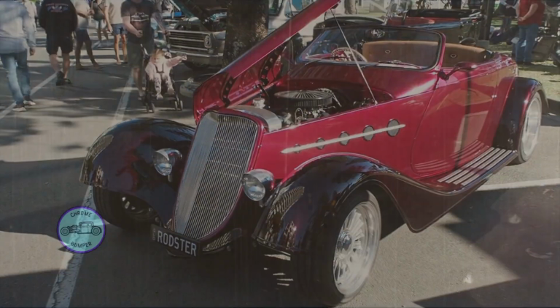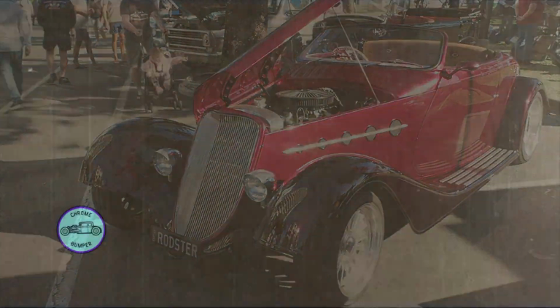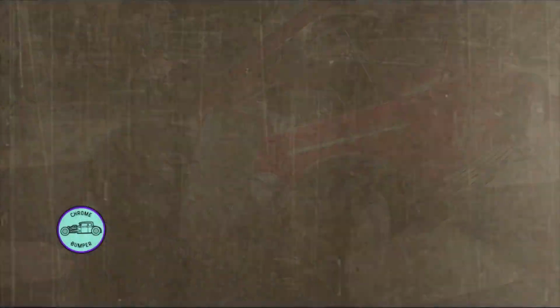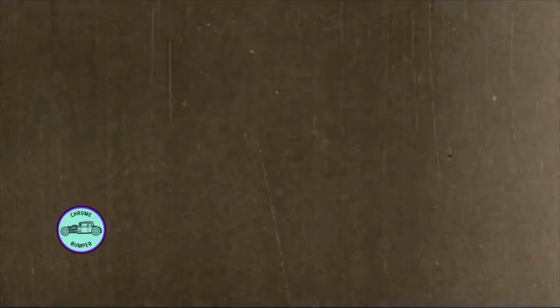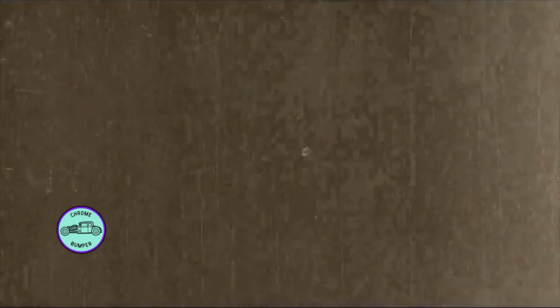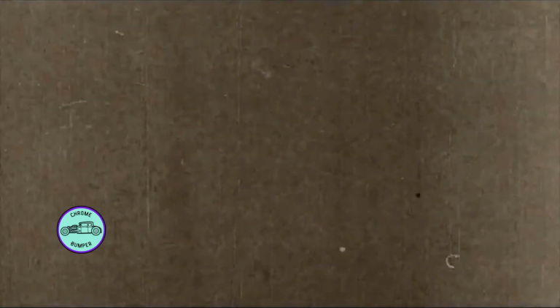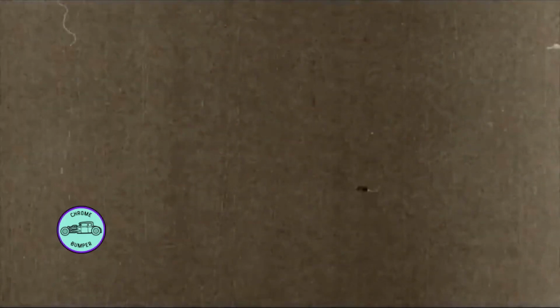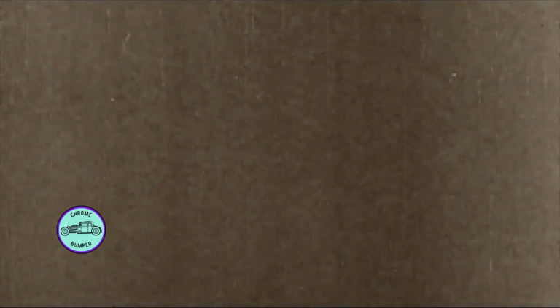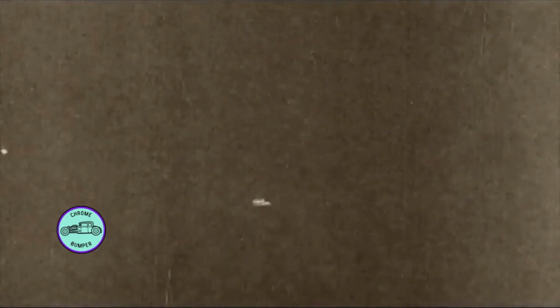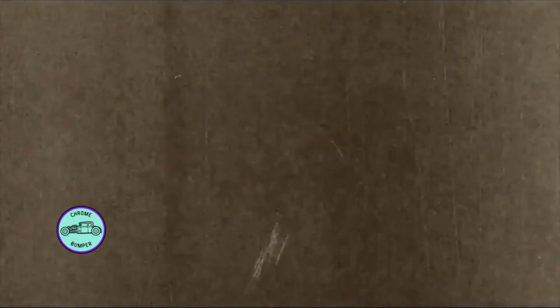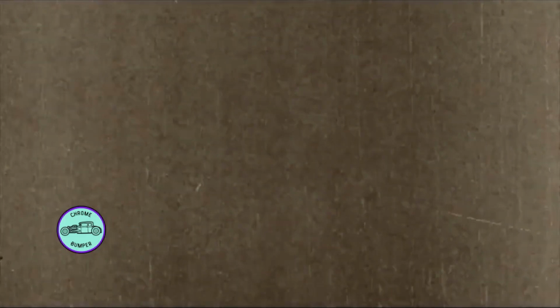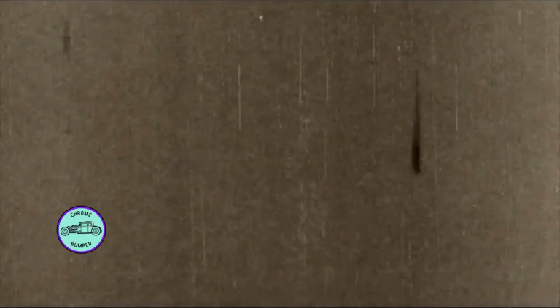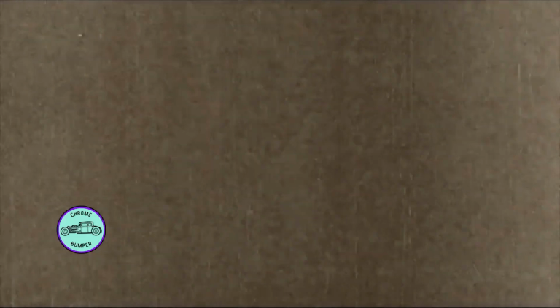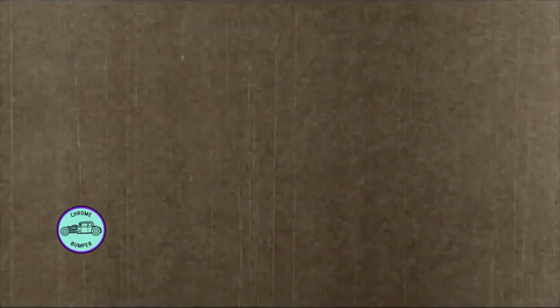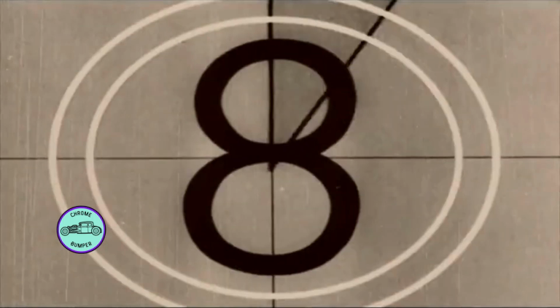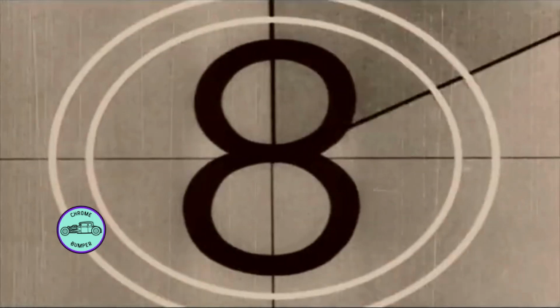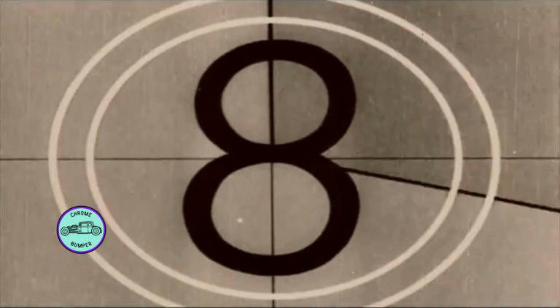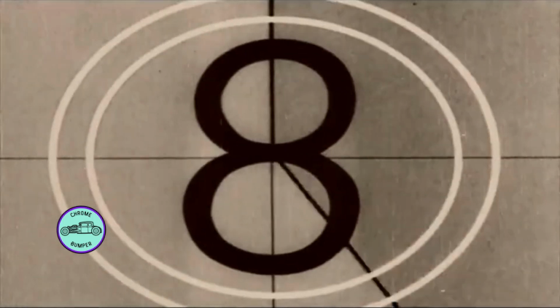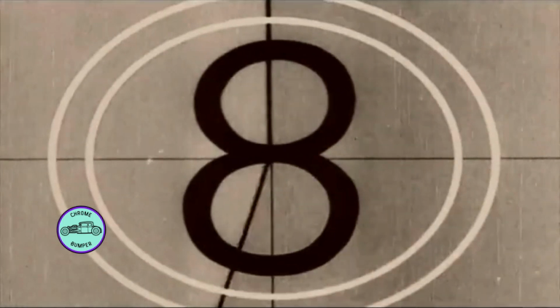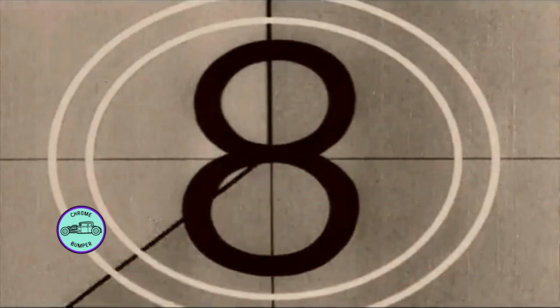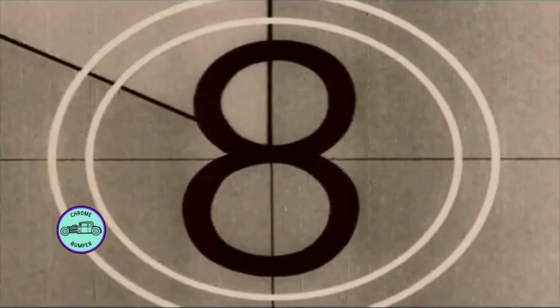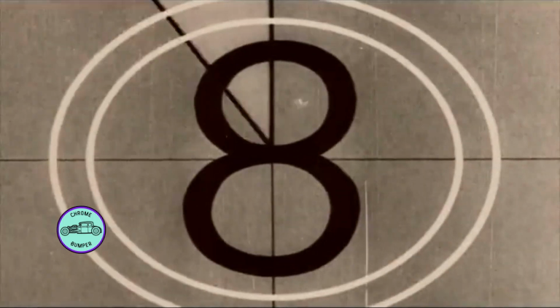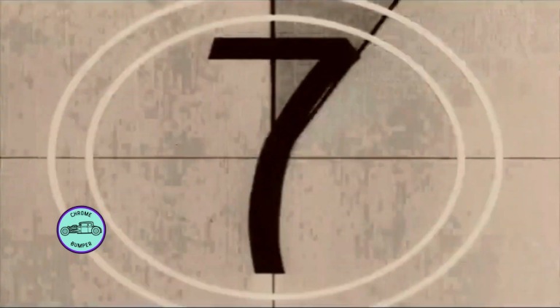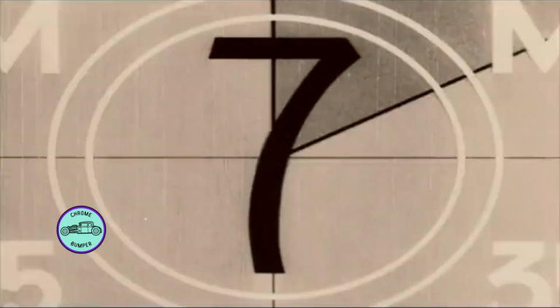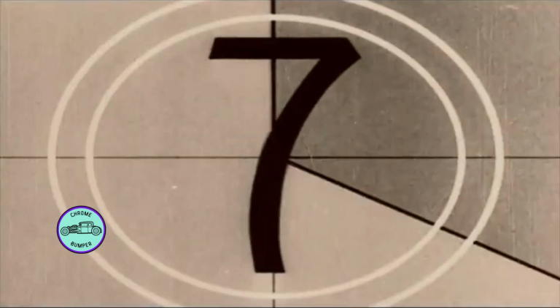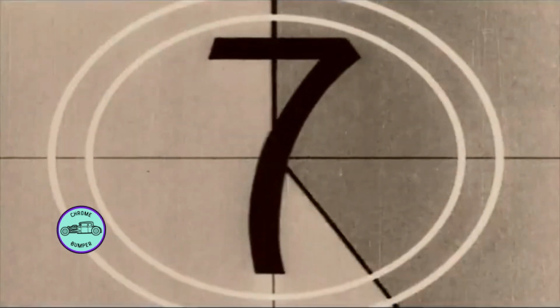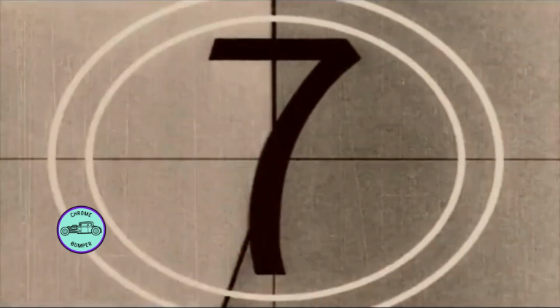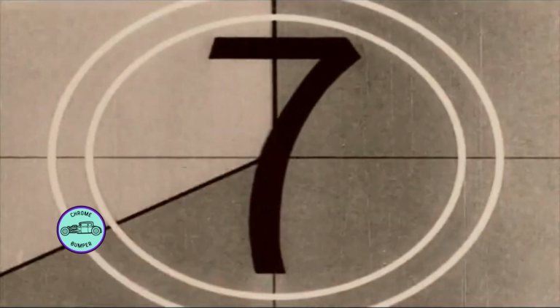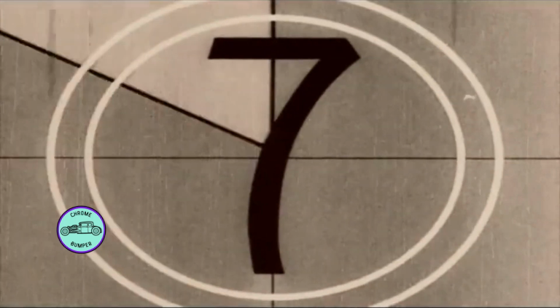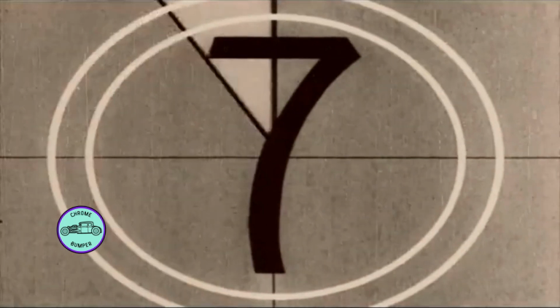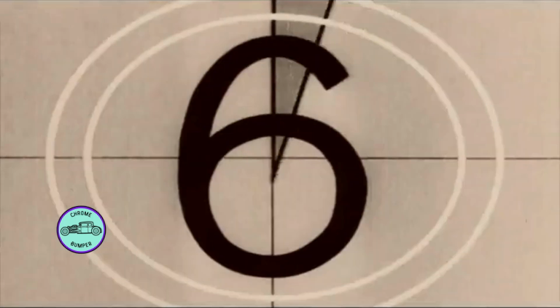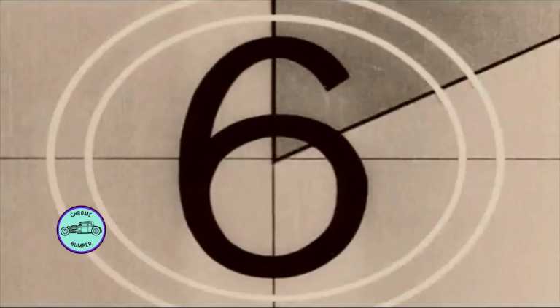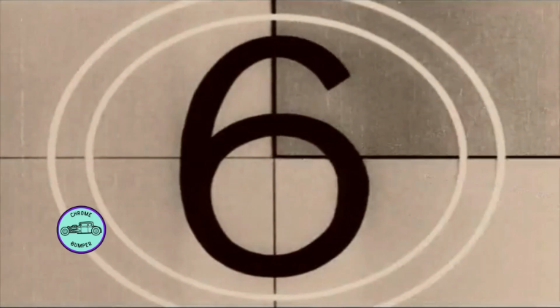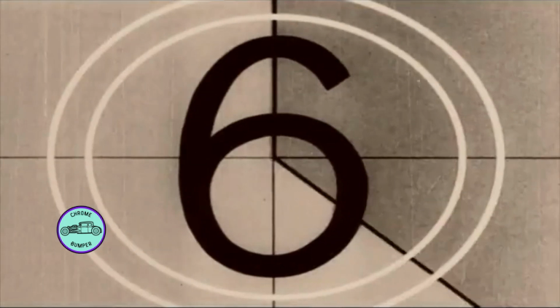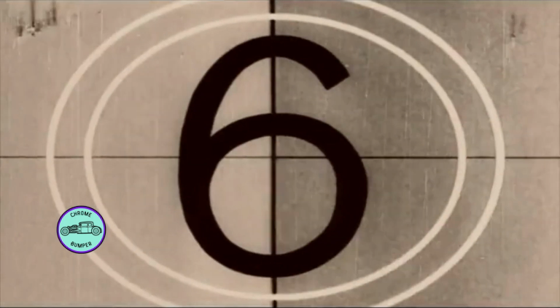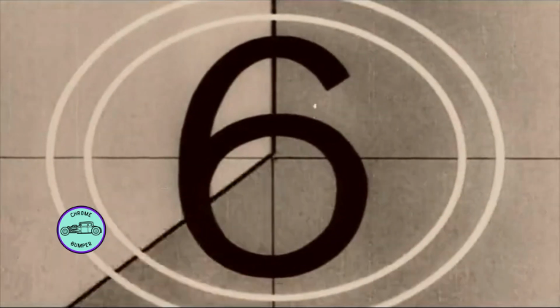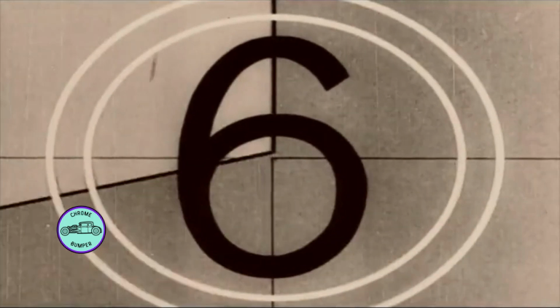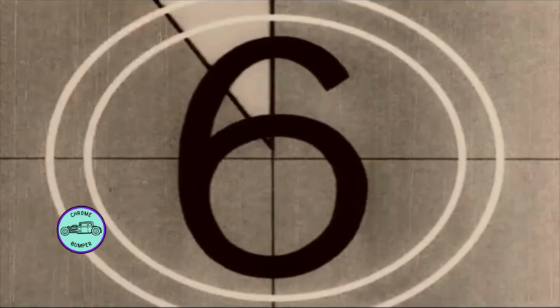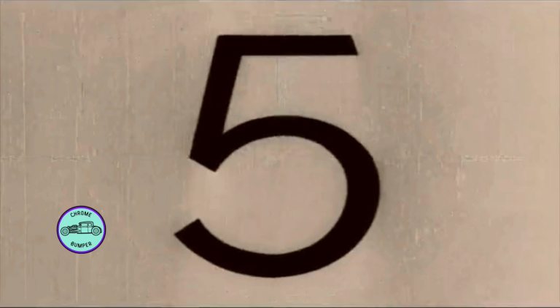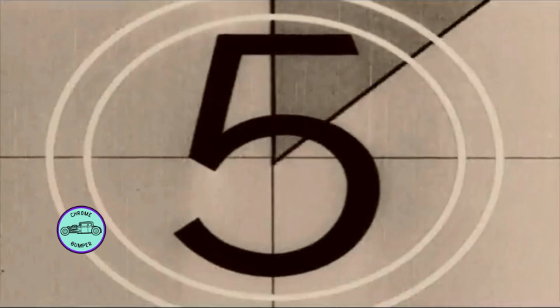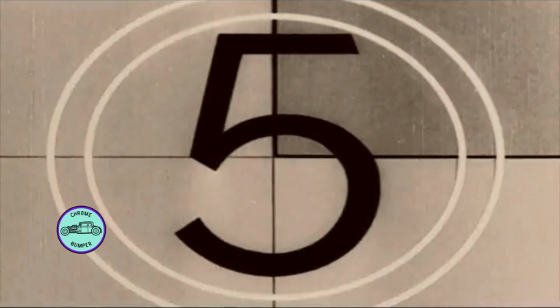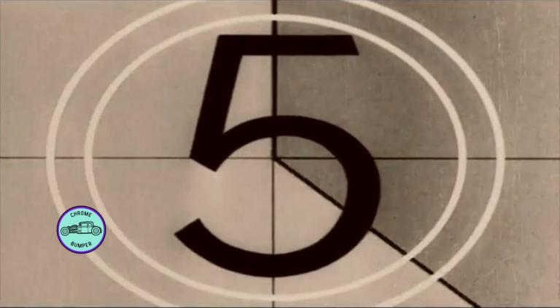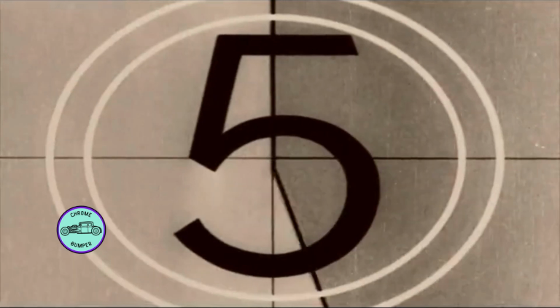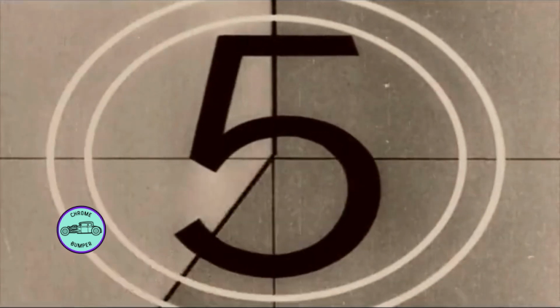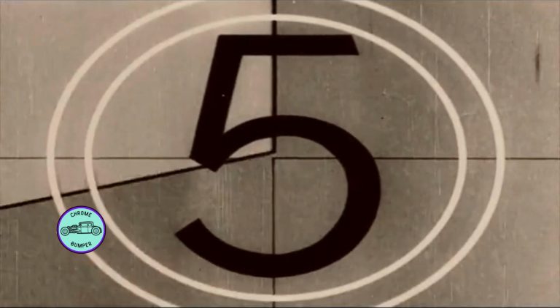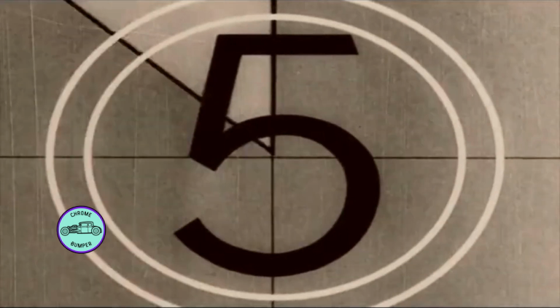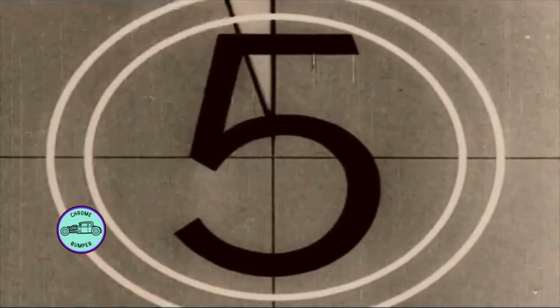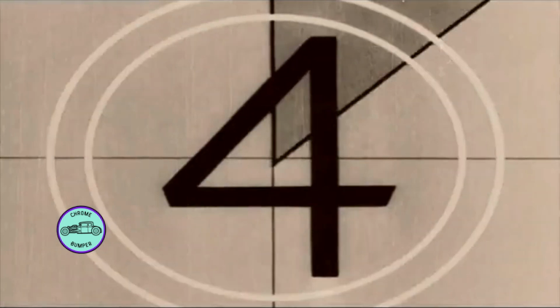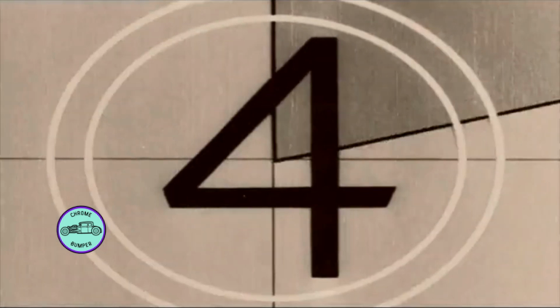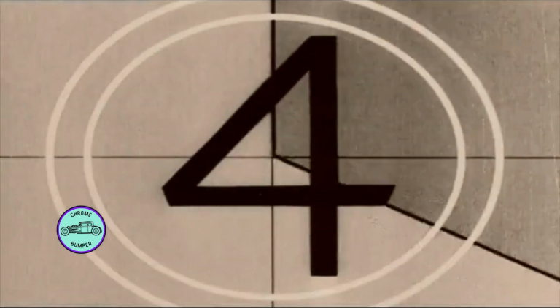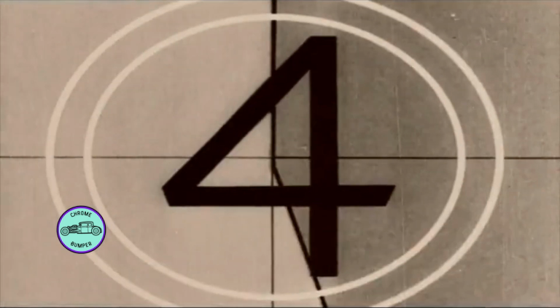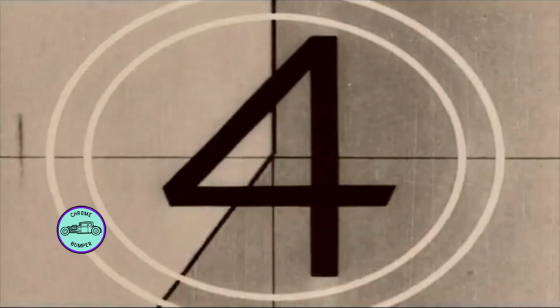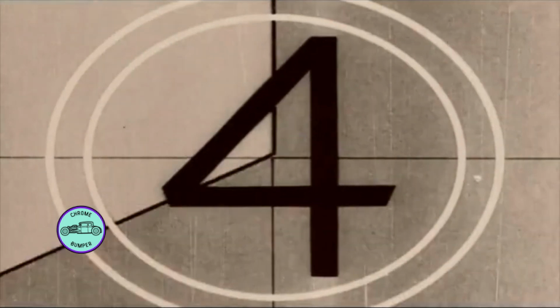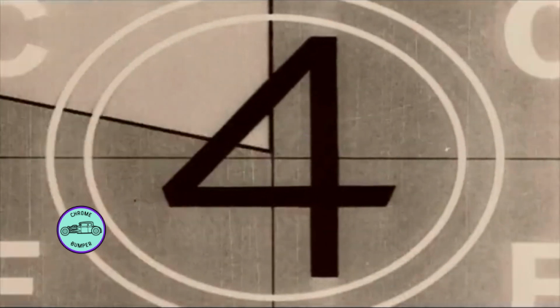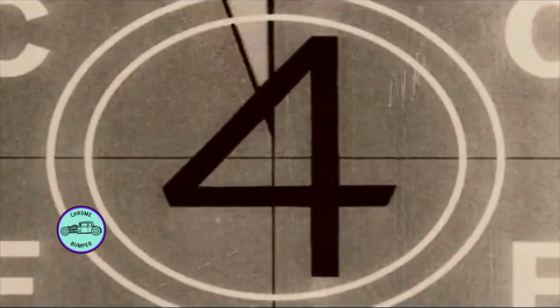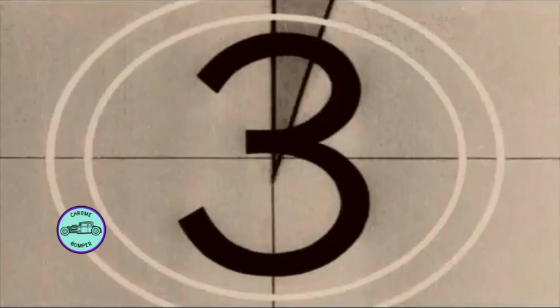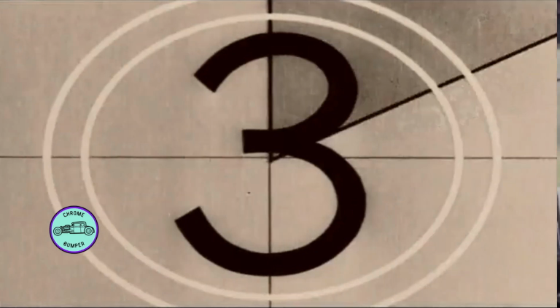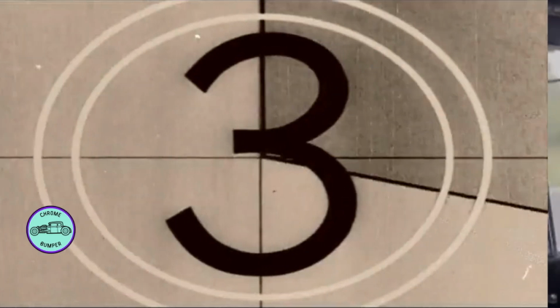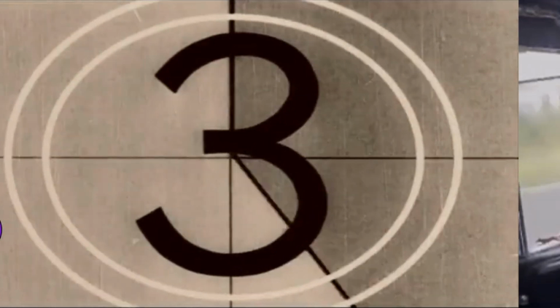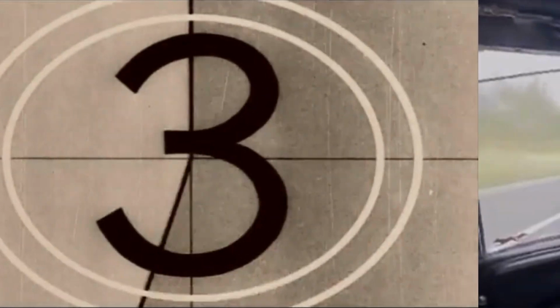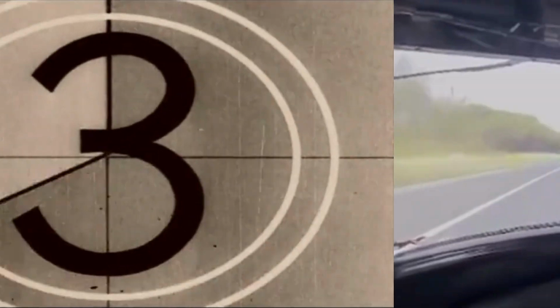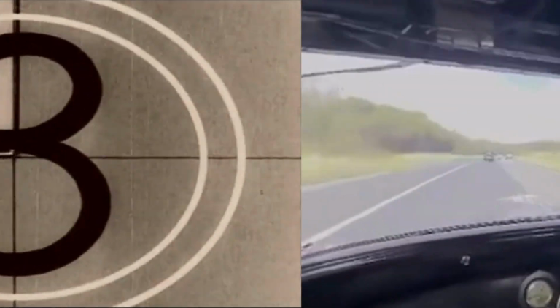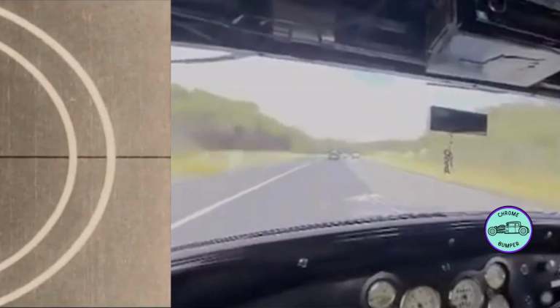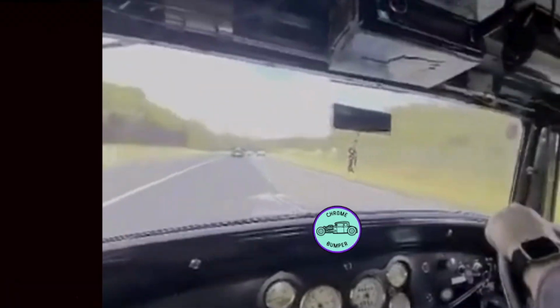Ten, nine, eight, seven, six, five, four, three.